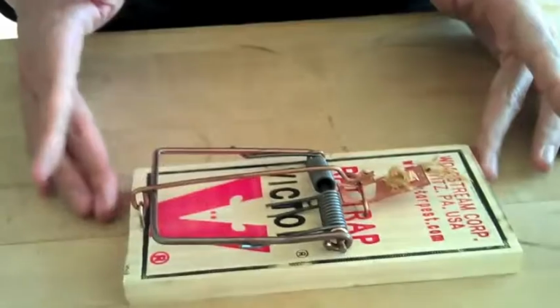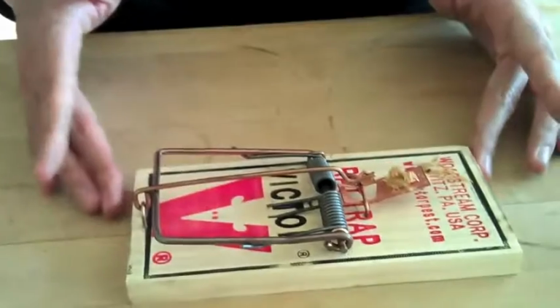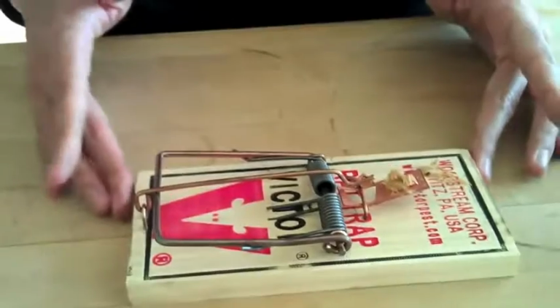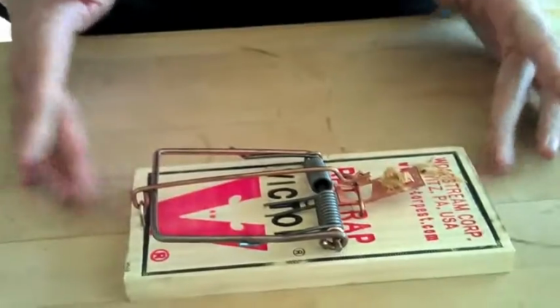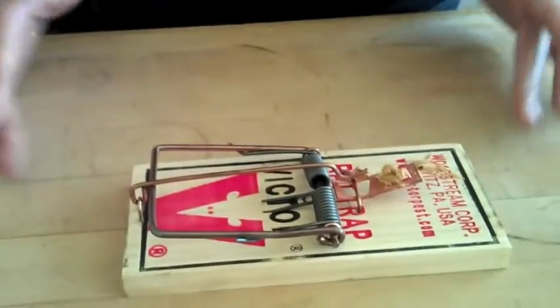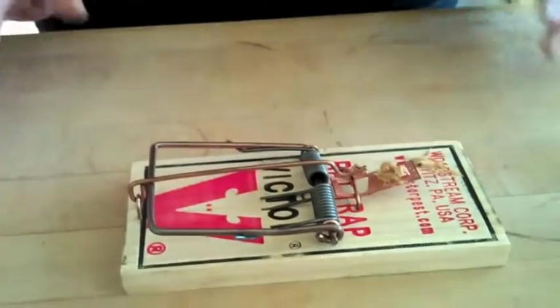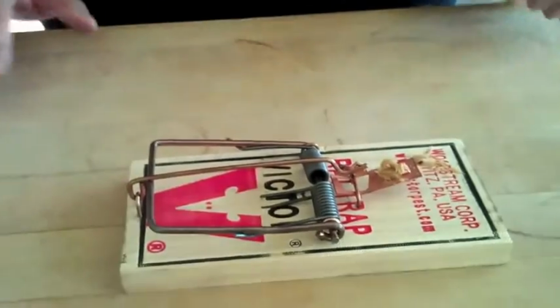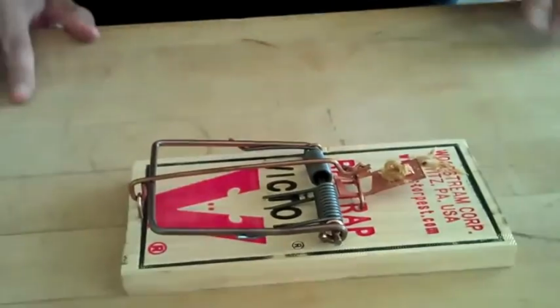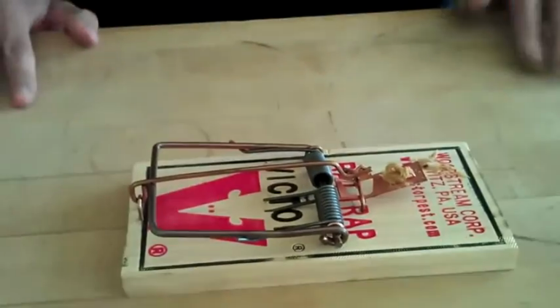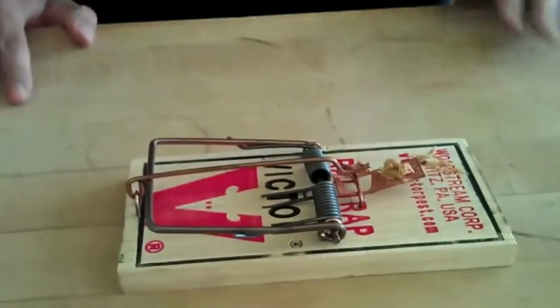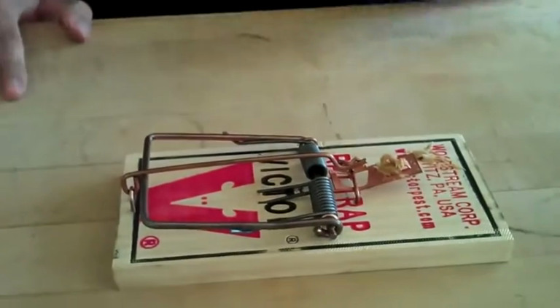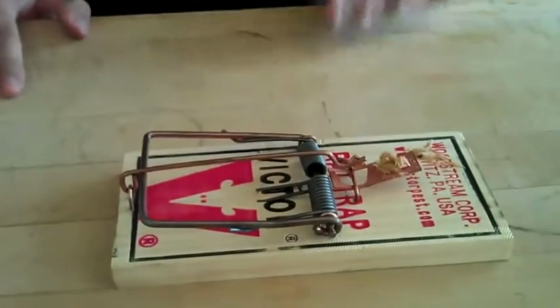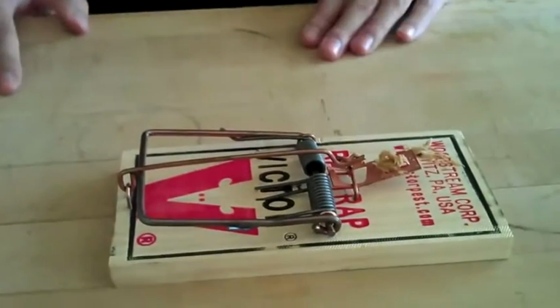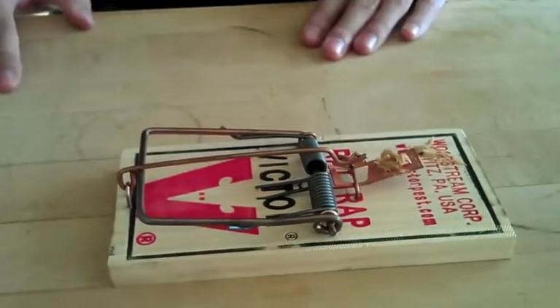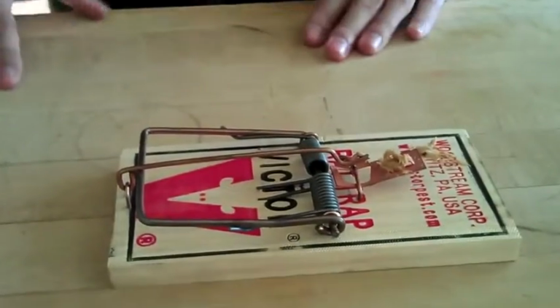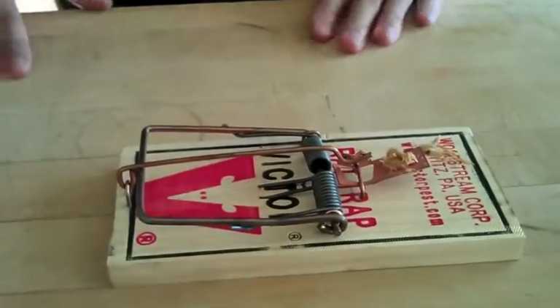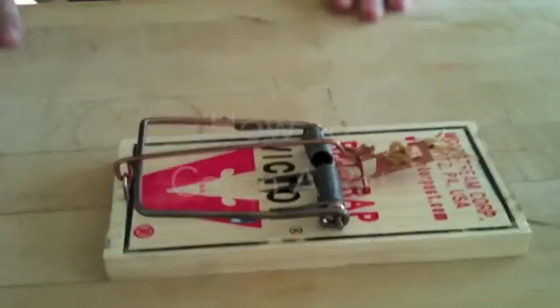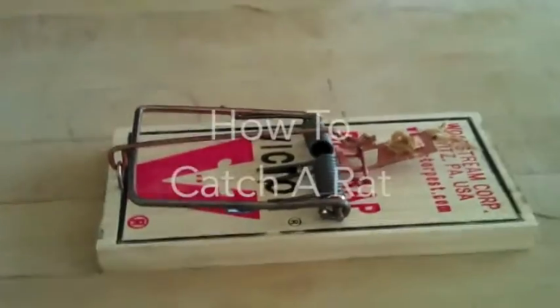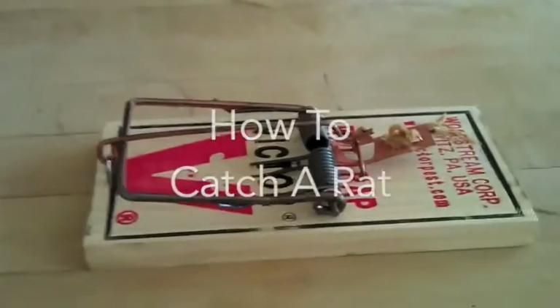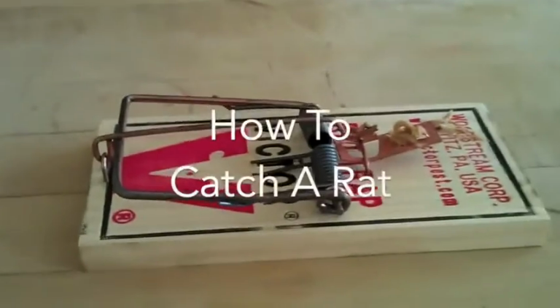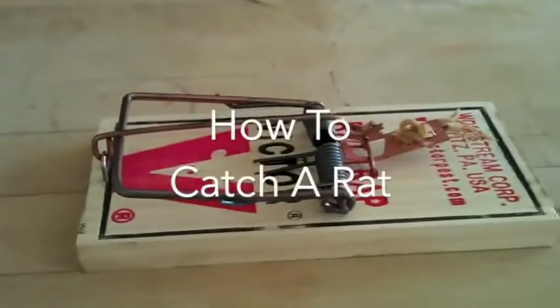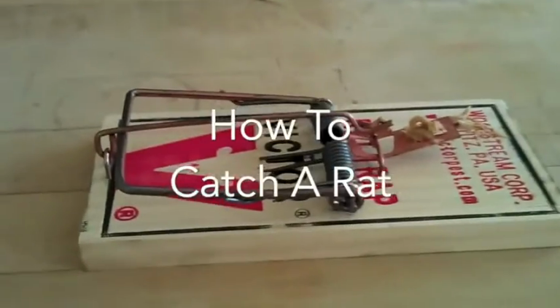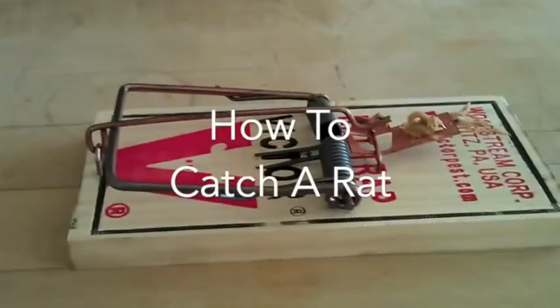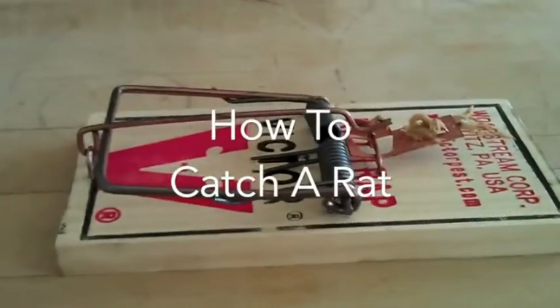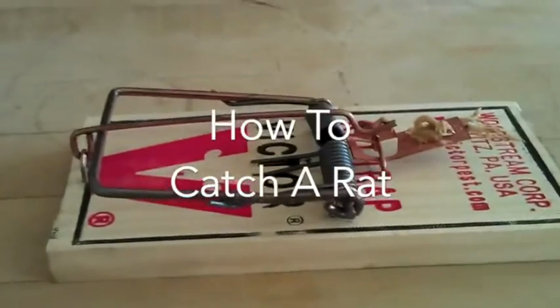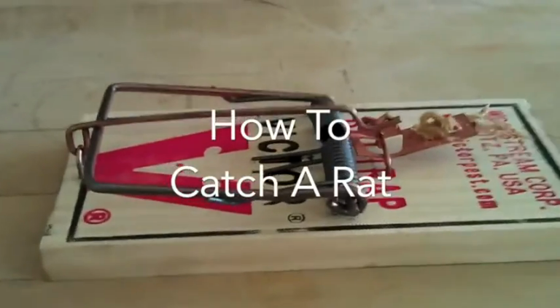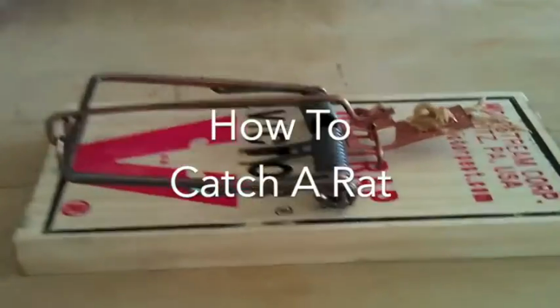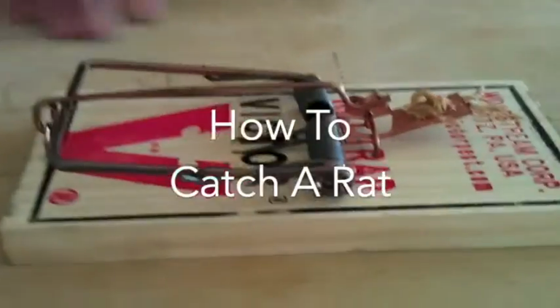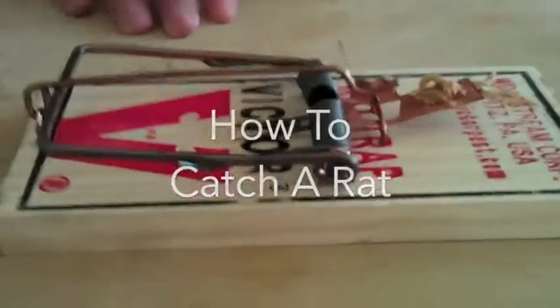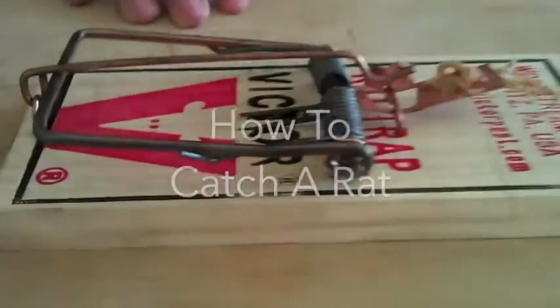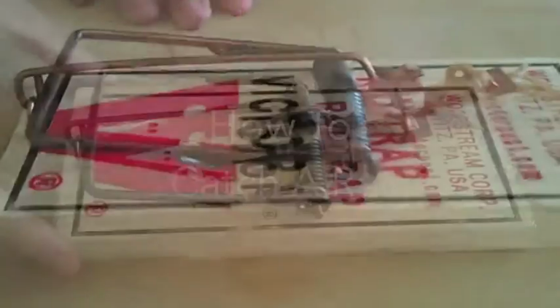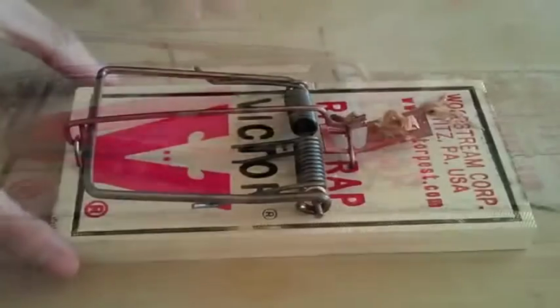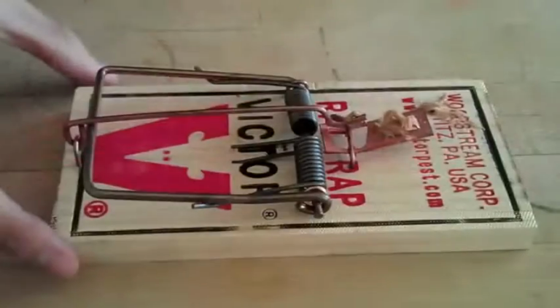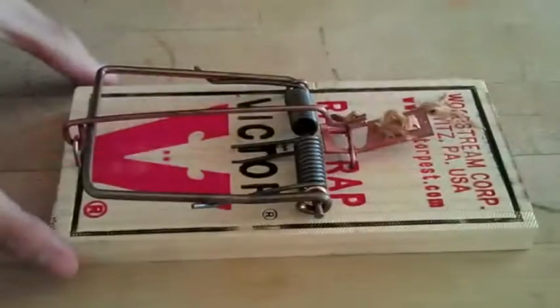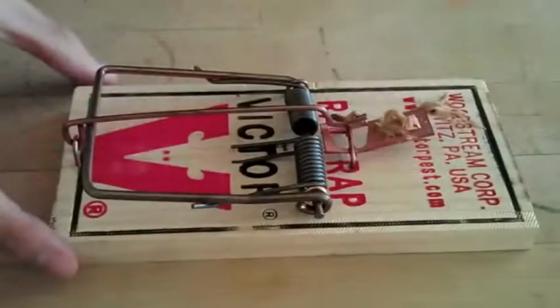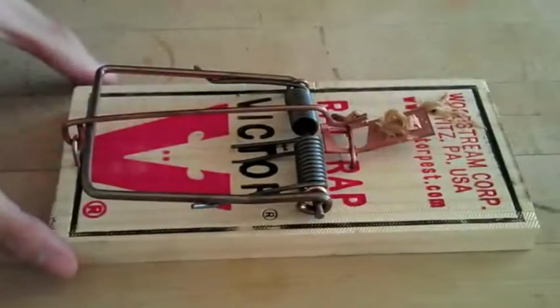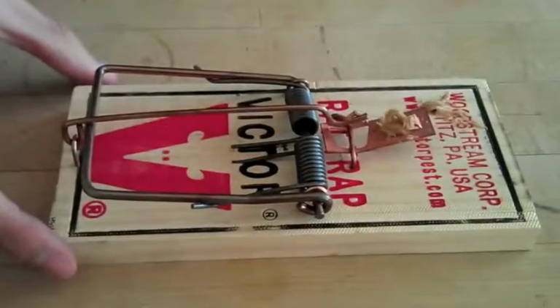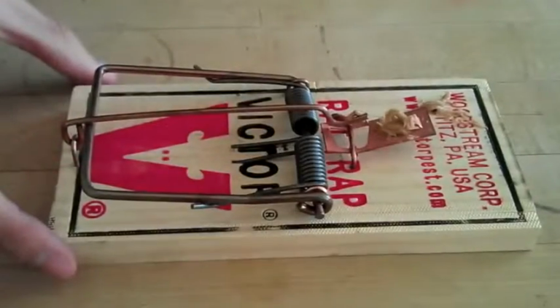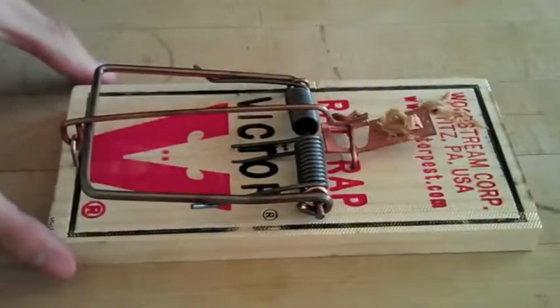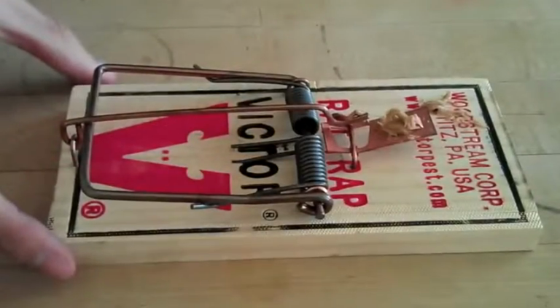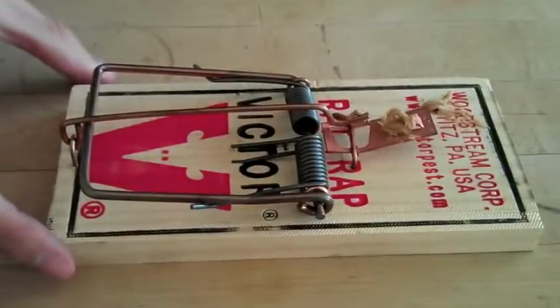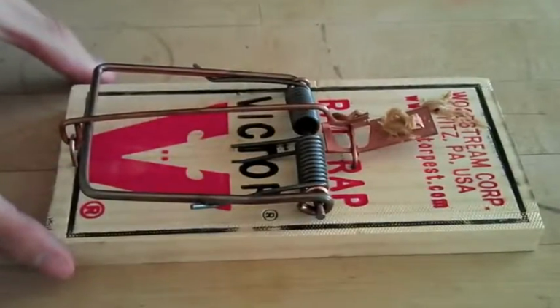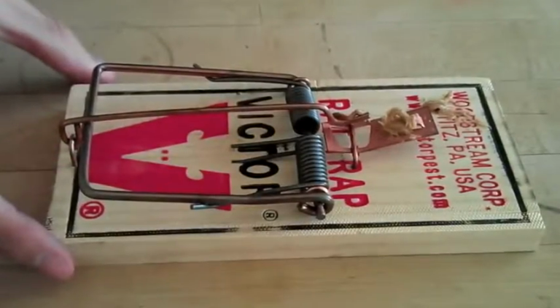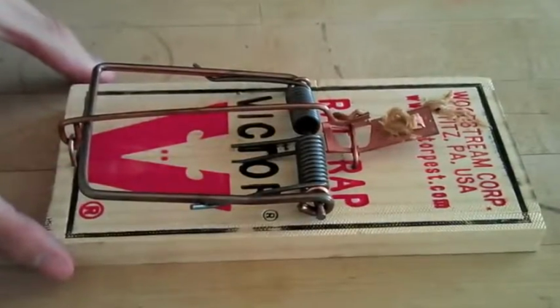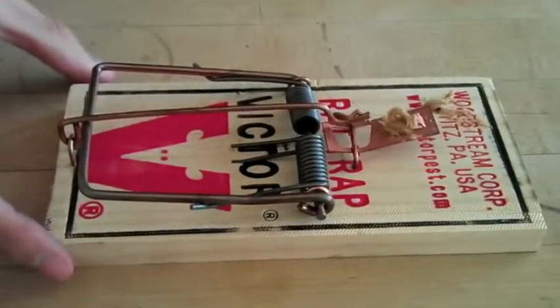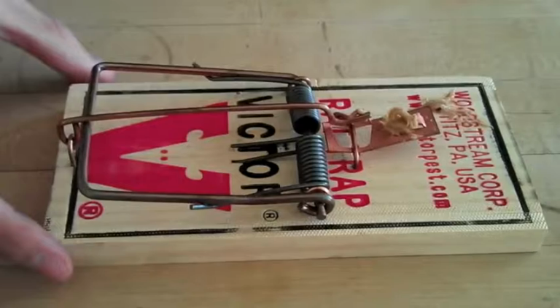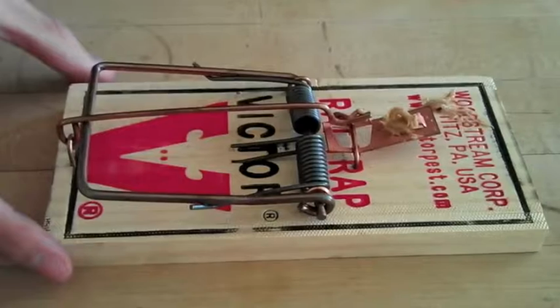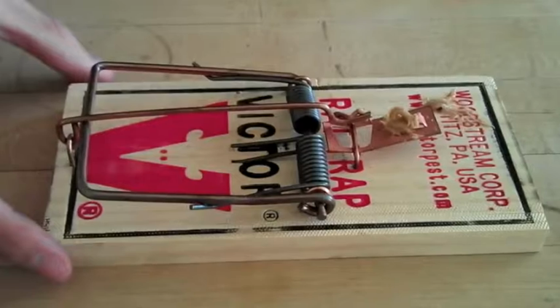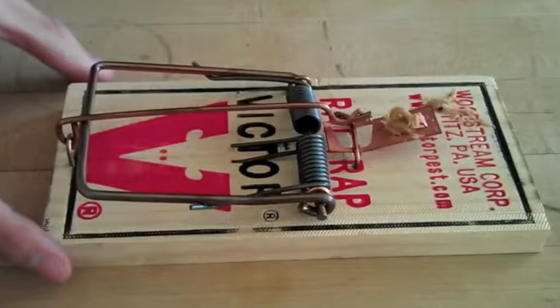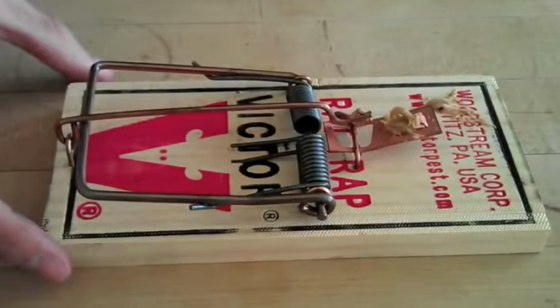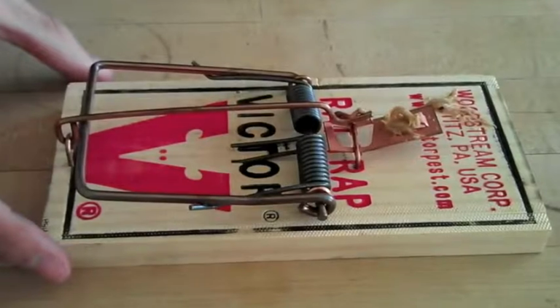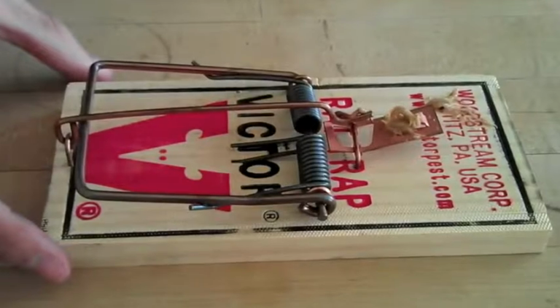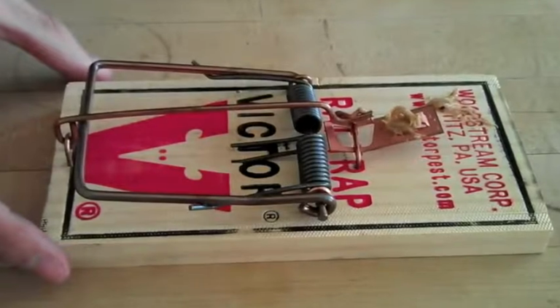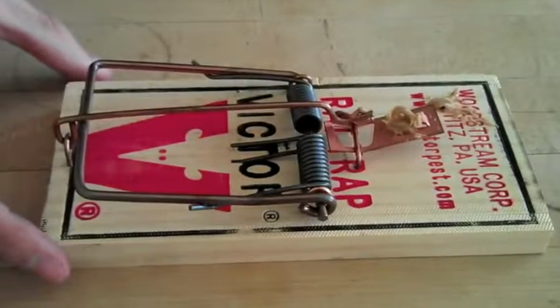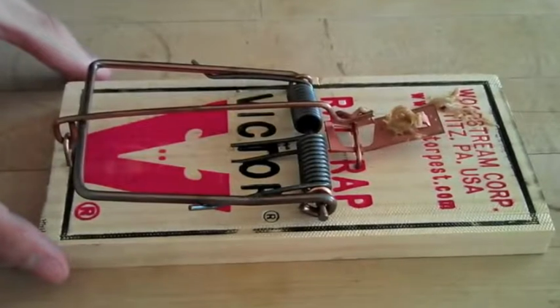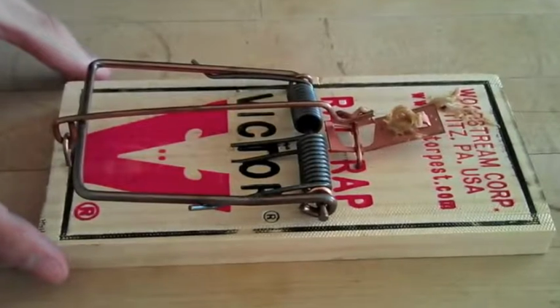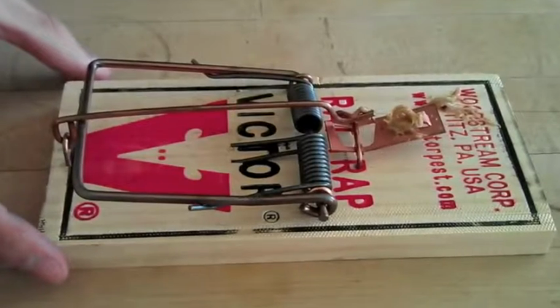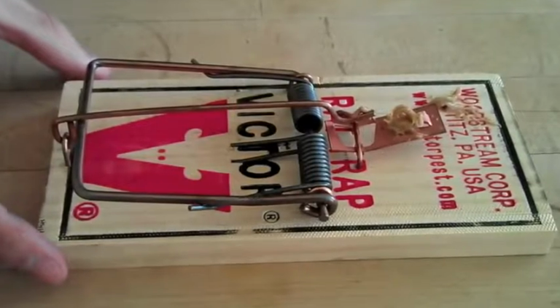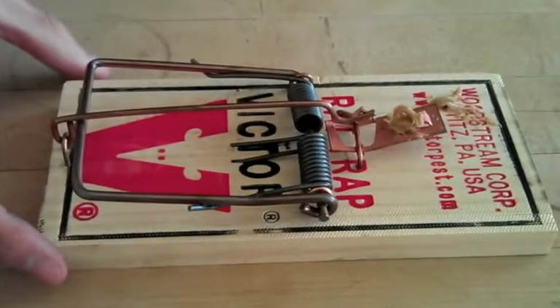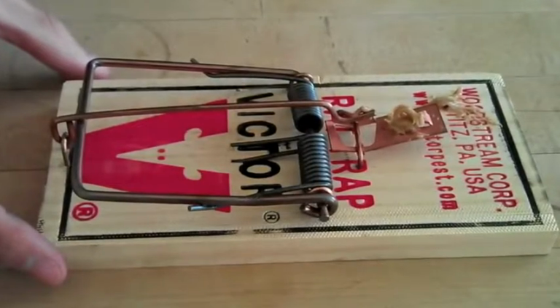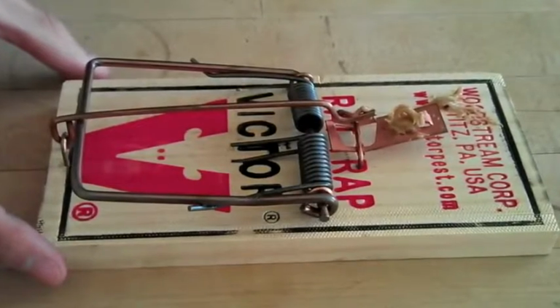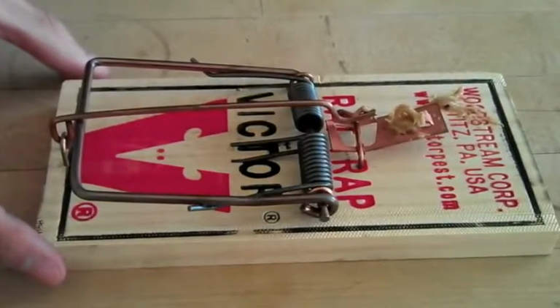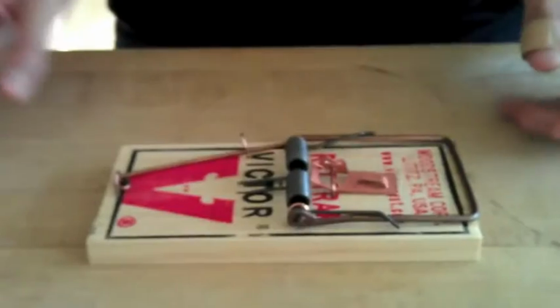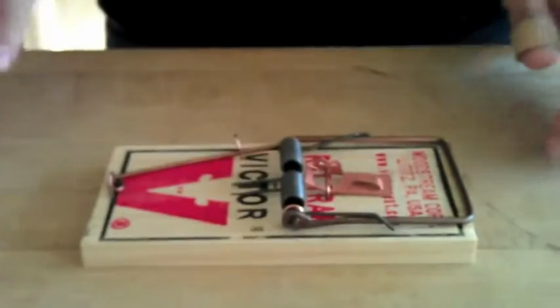Hey everybody! Today we're going to be showing you how to catch a rat. This also works for mice as well as some bugs, like whistle spiders and tenipedes.